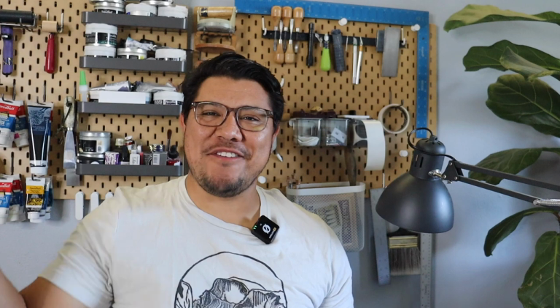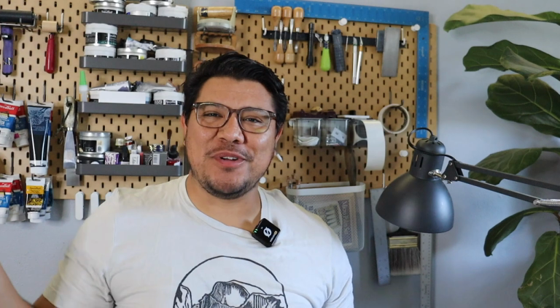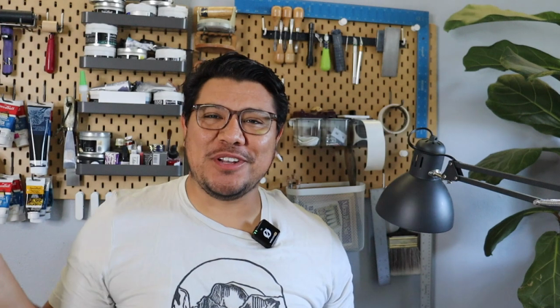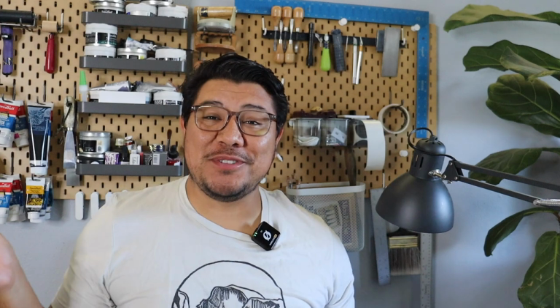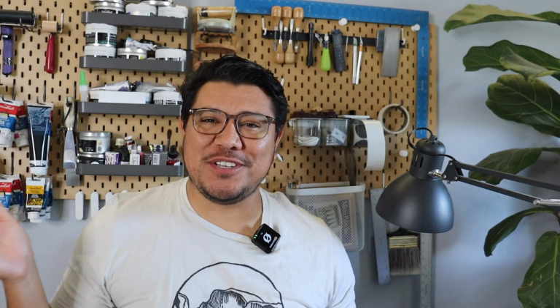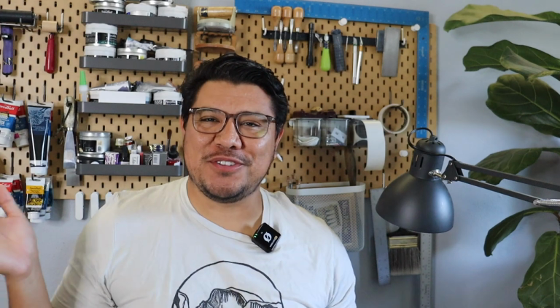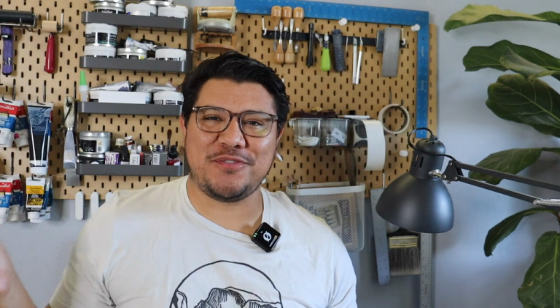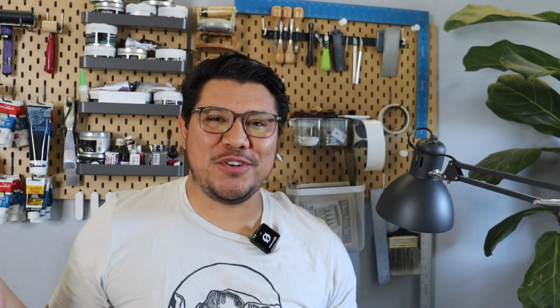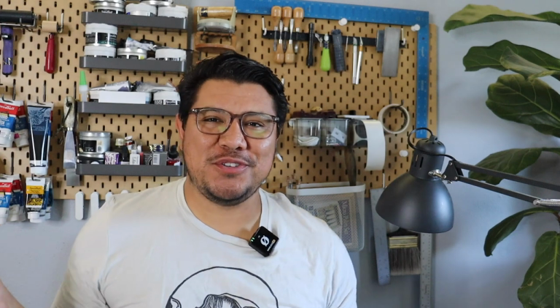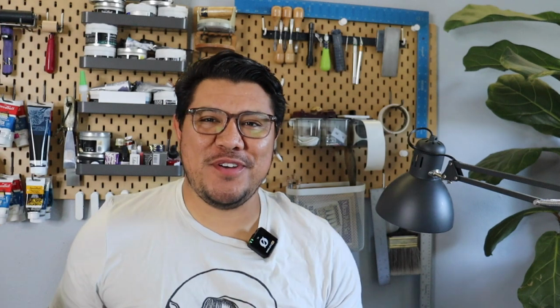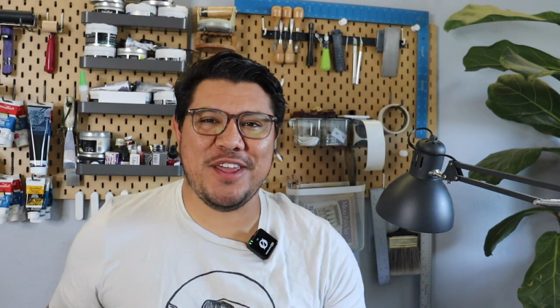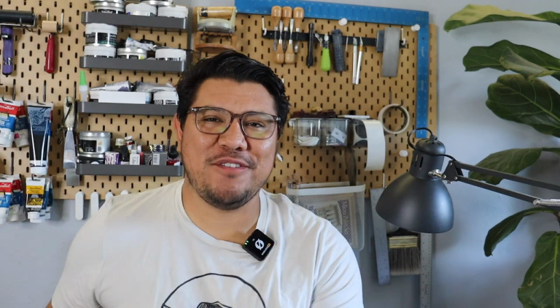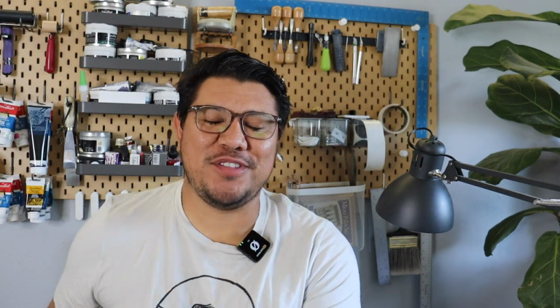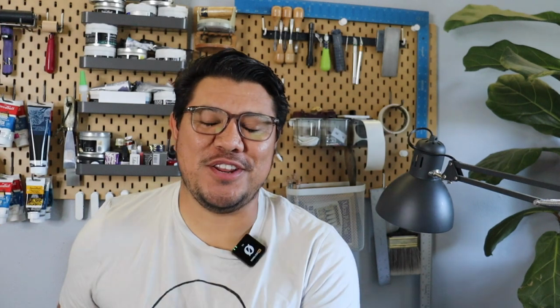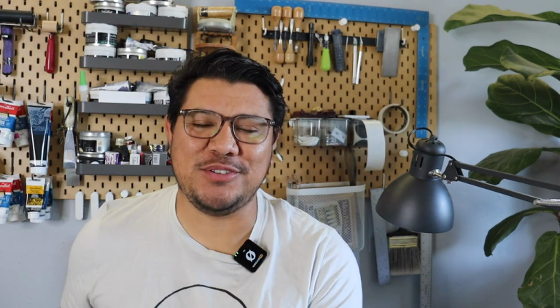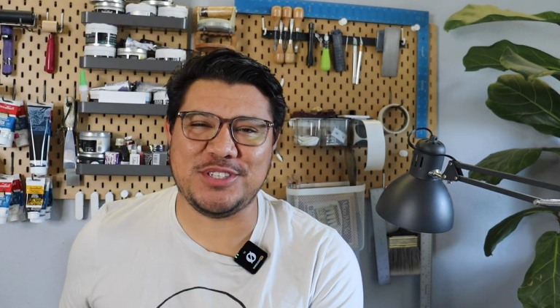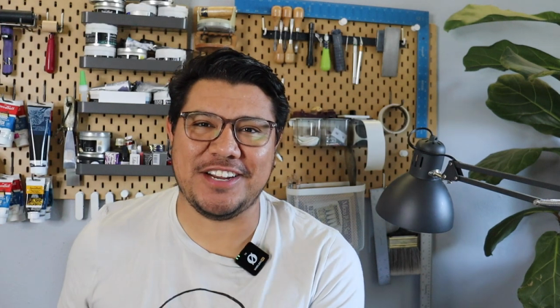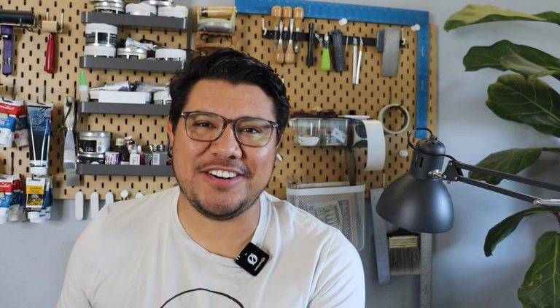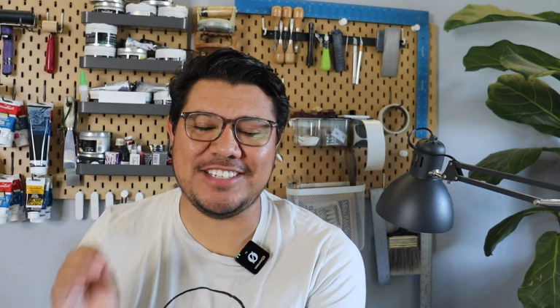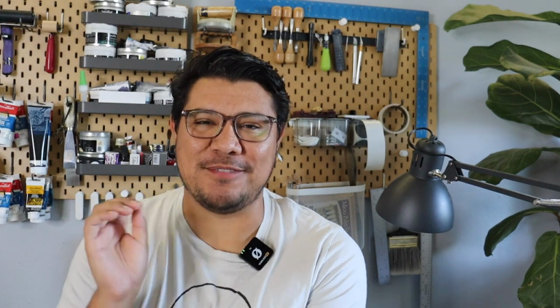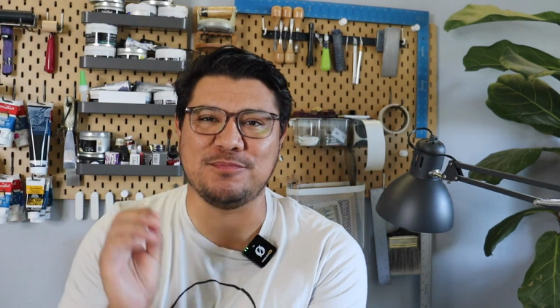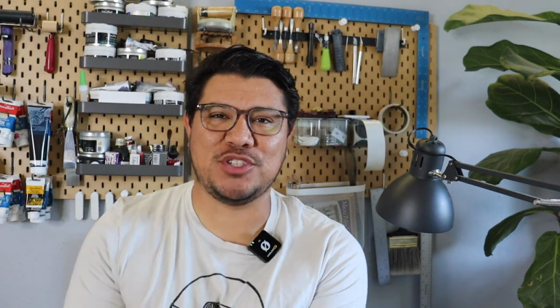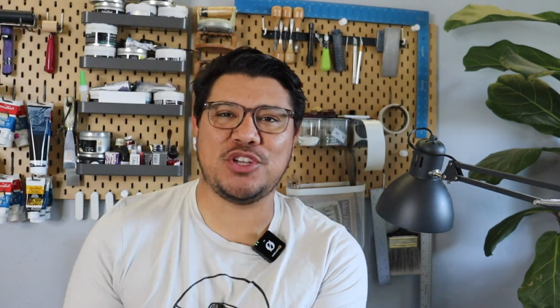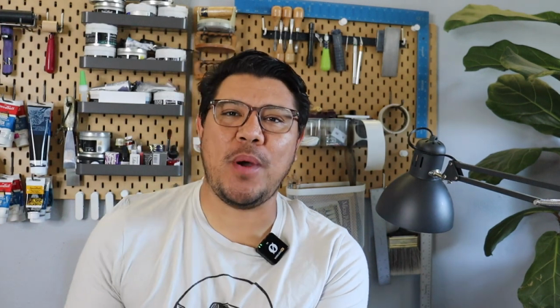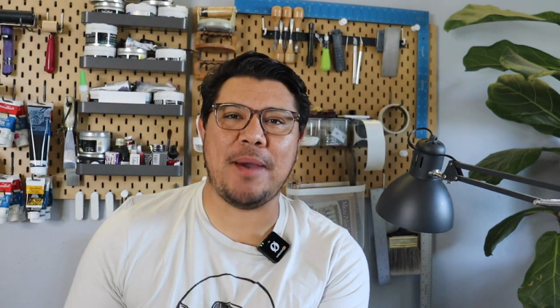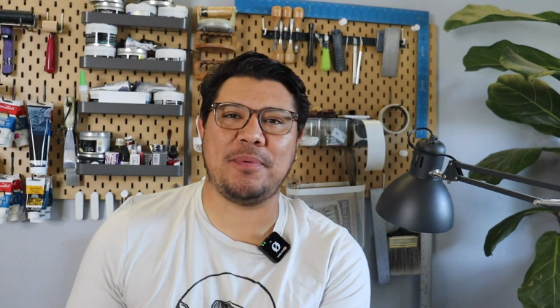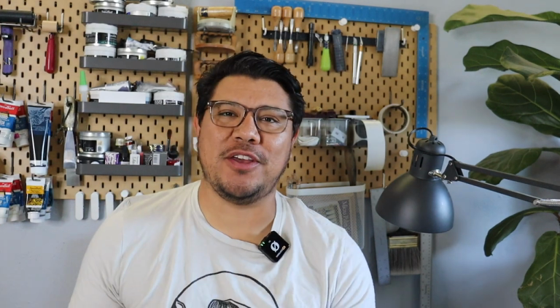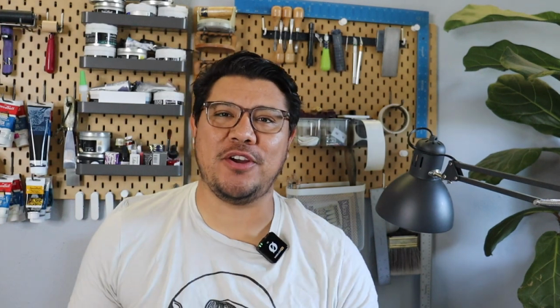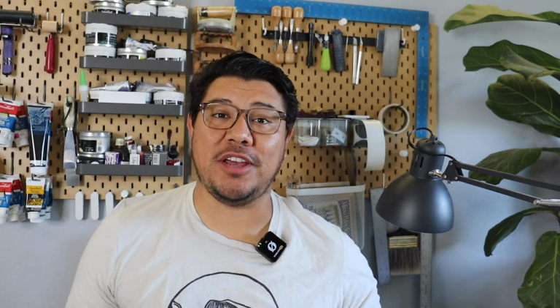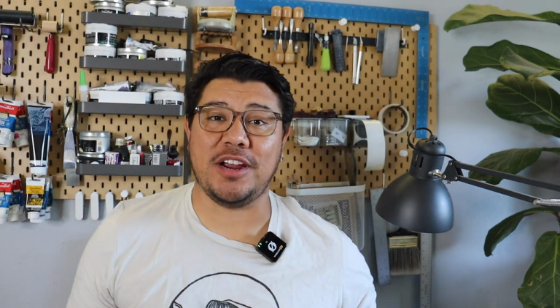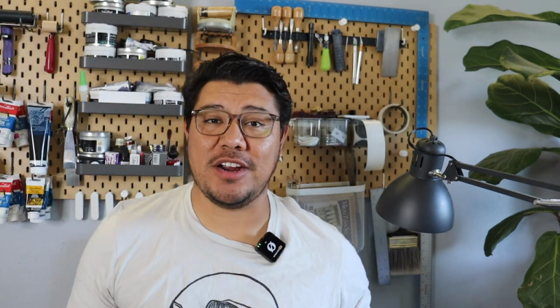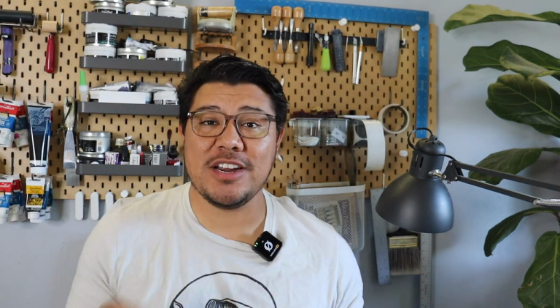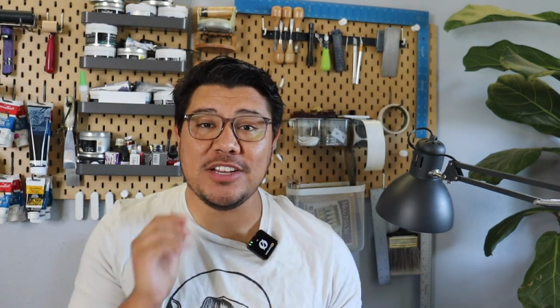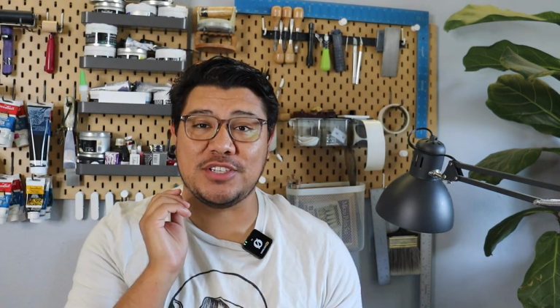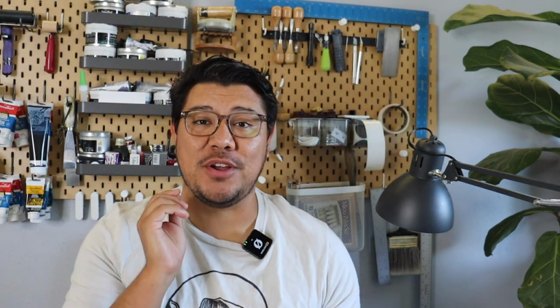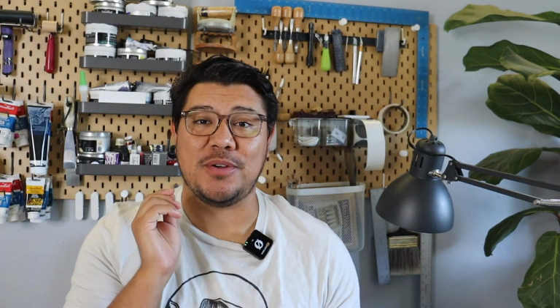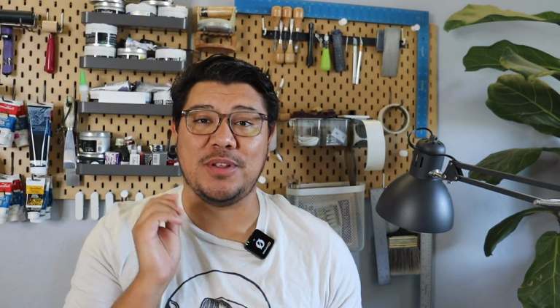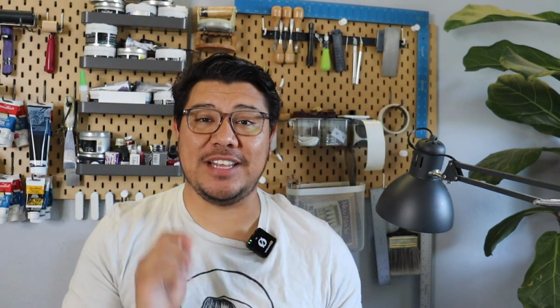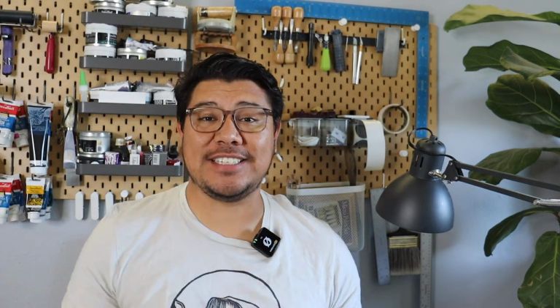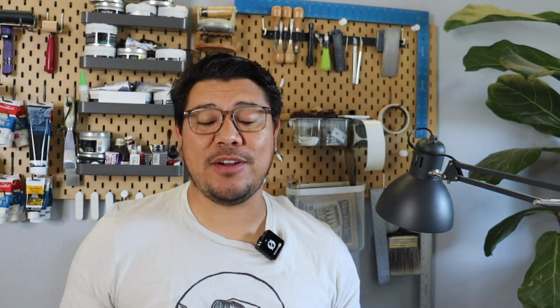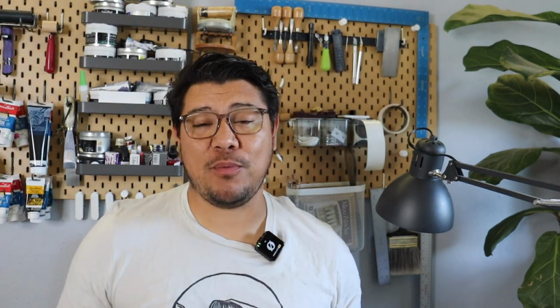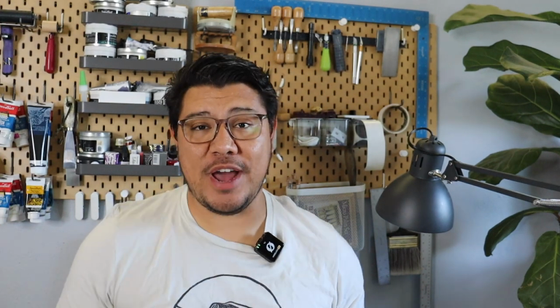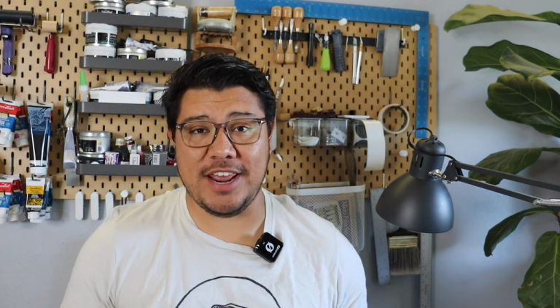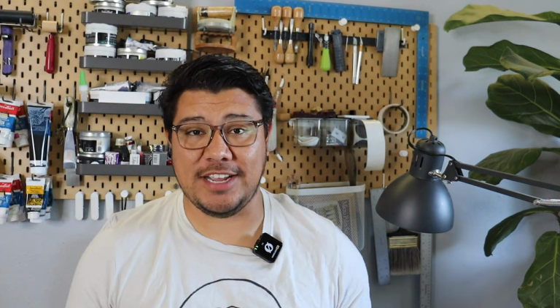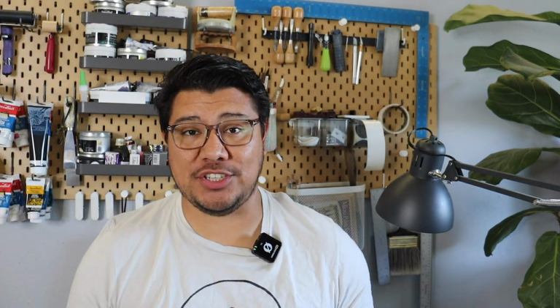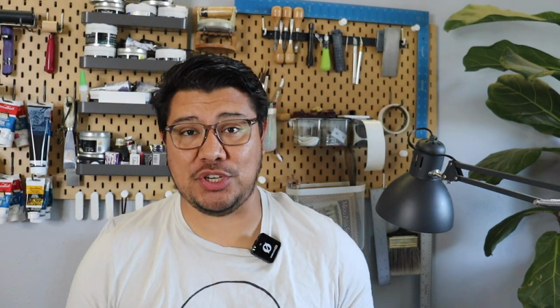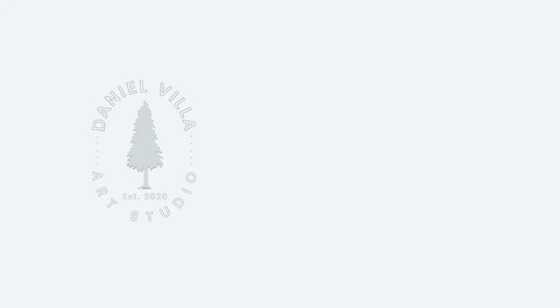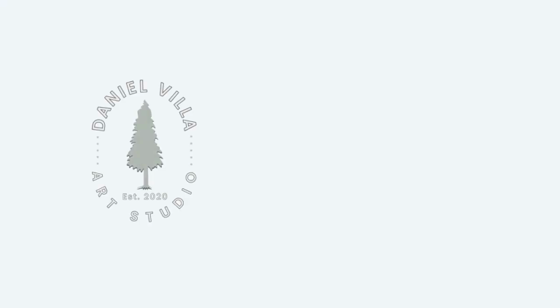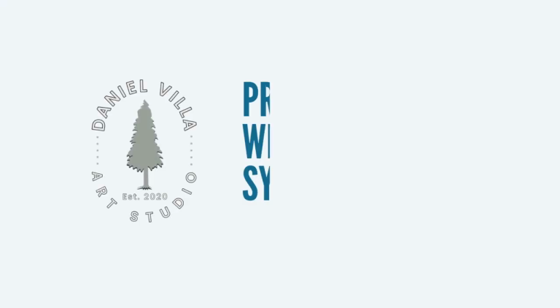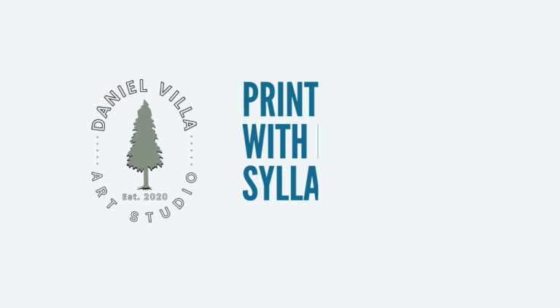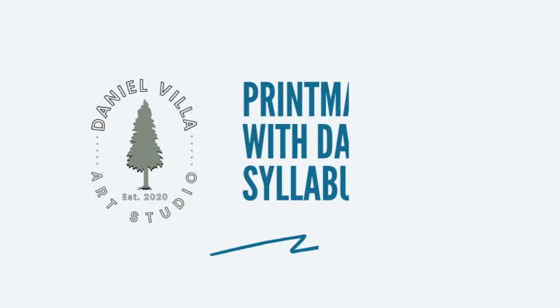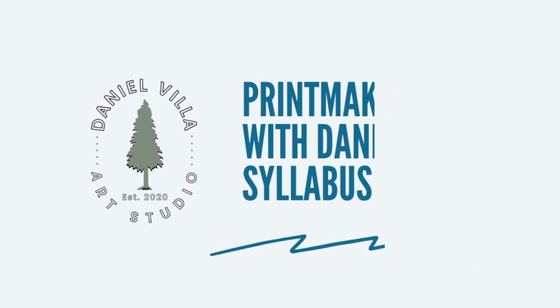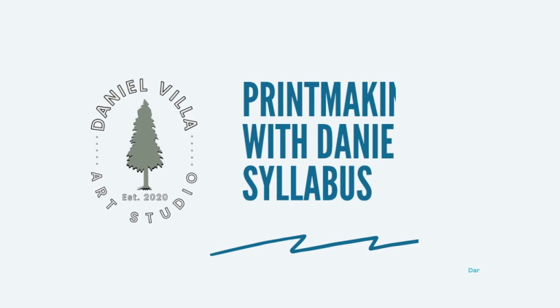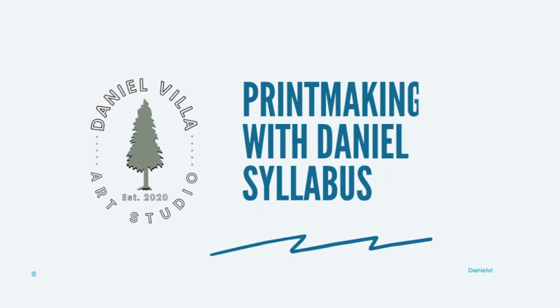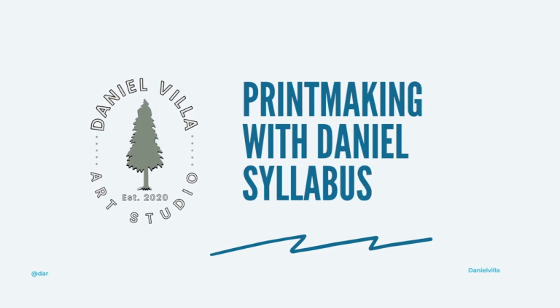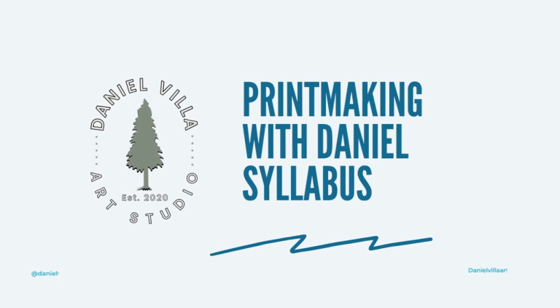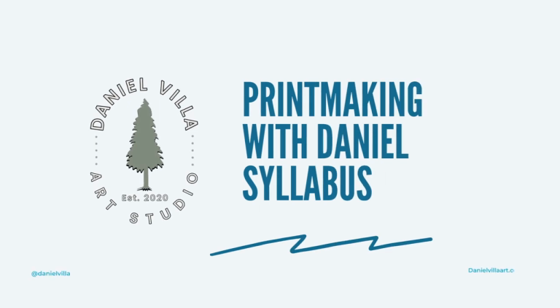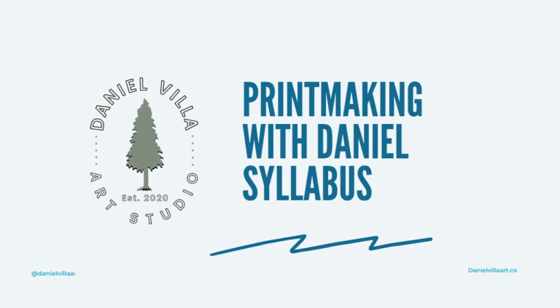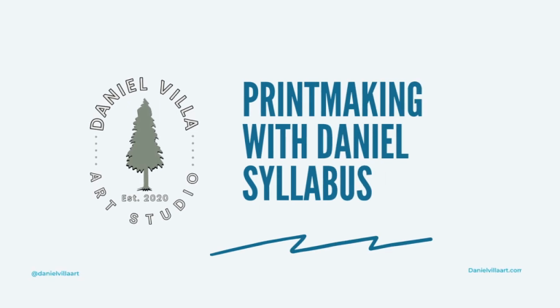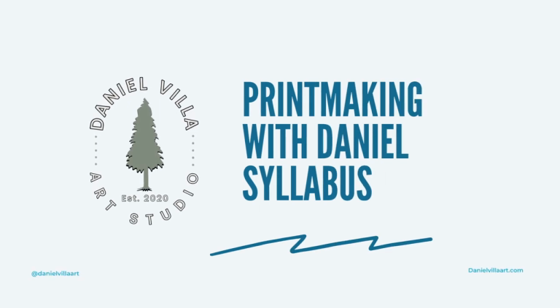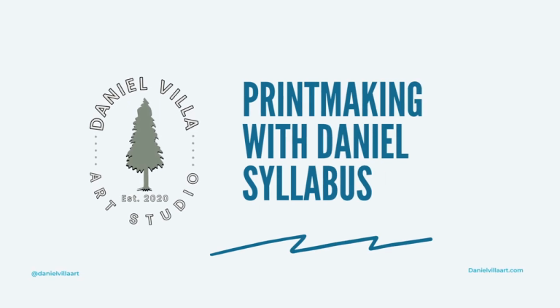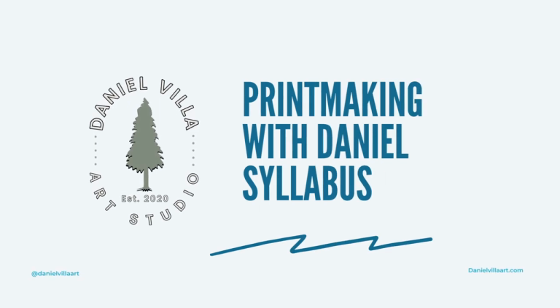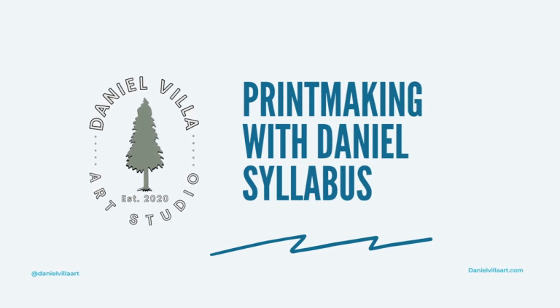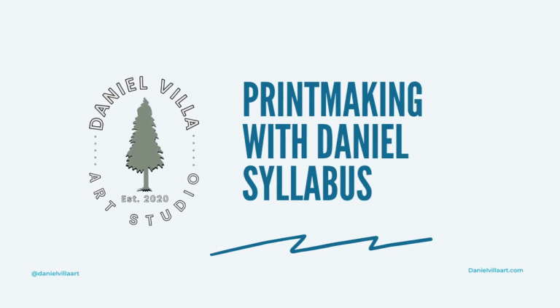Welcome to this first video of the new series. I'm so happy you're here. So let's get right into it and break down the entire course.